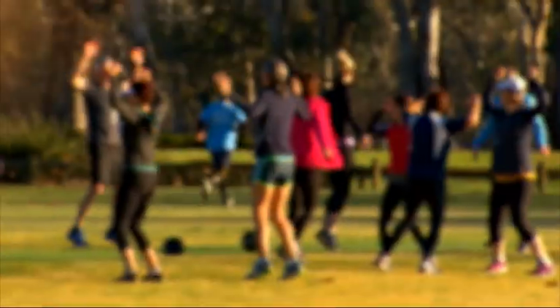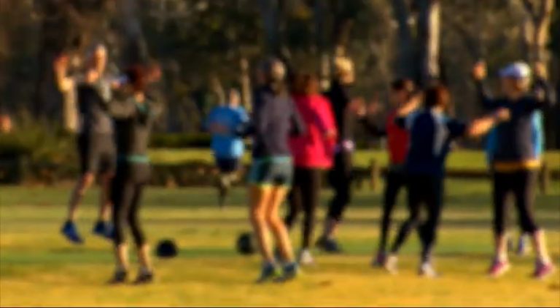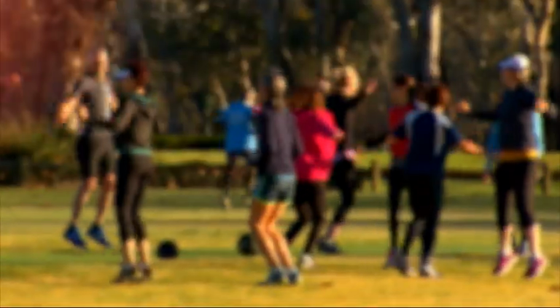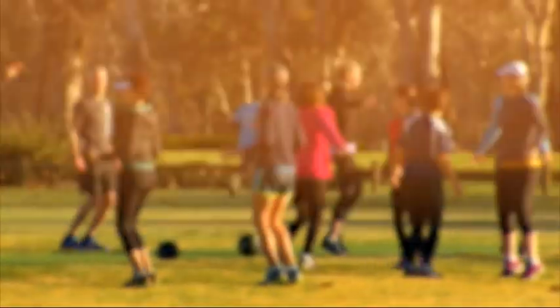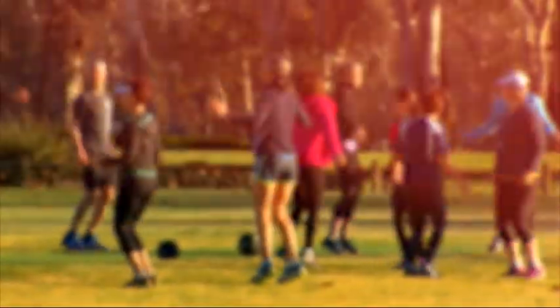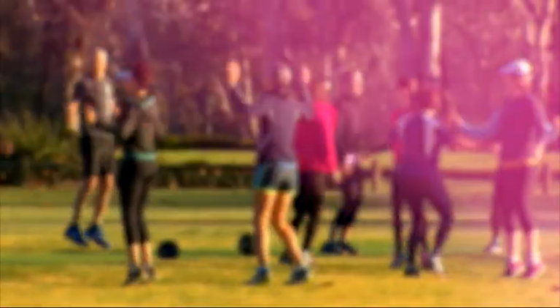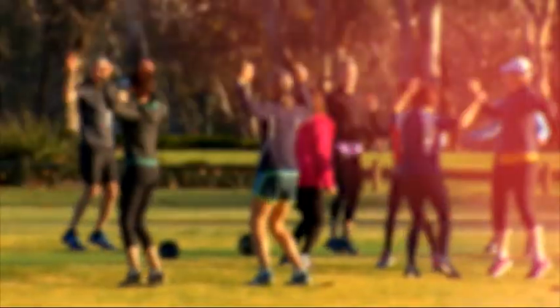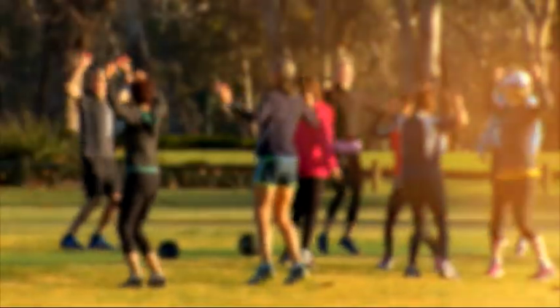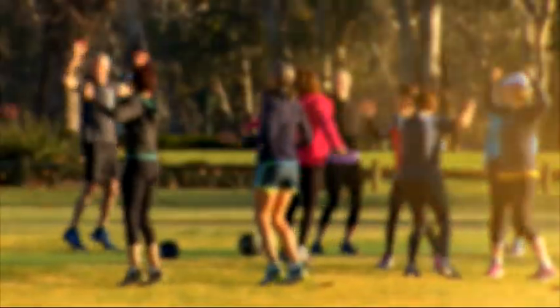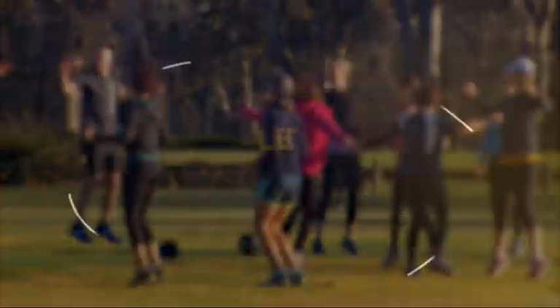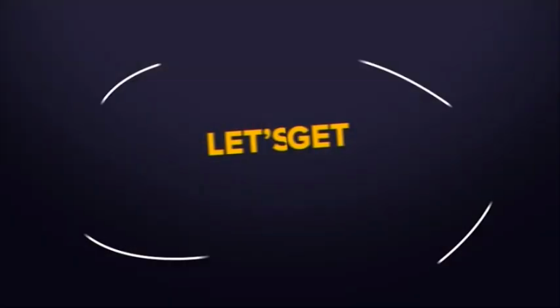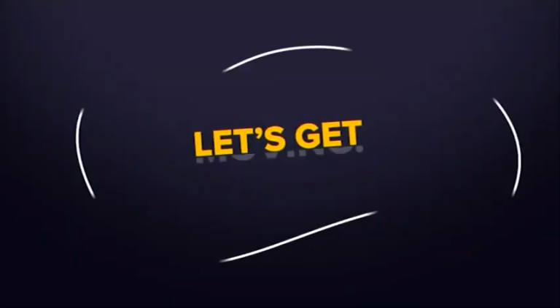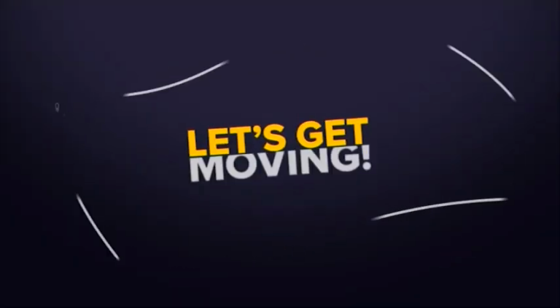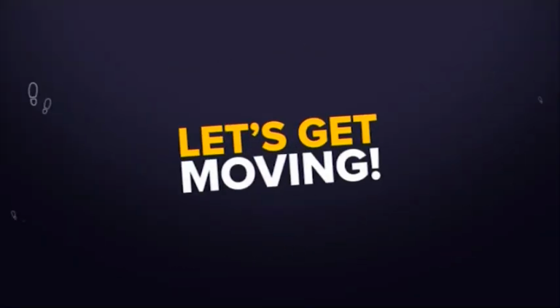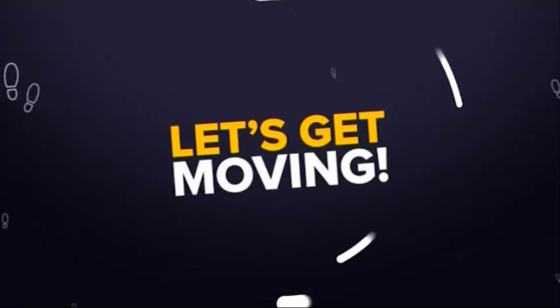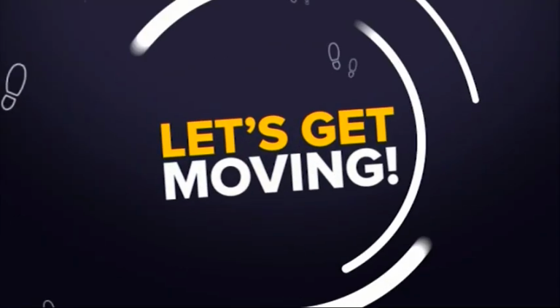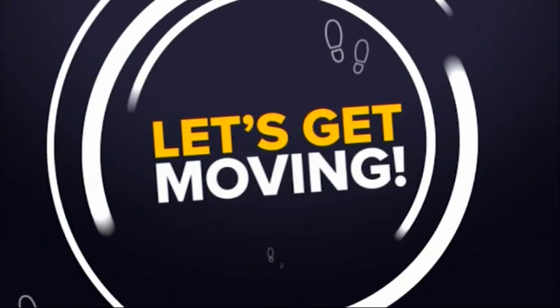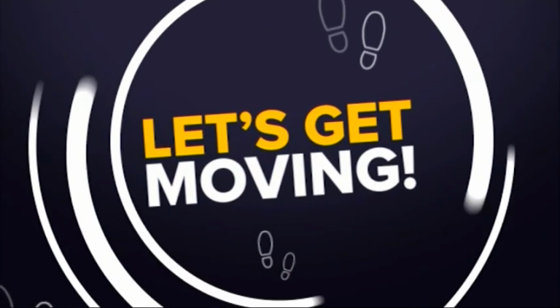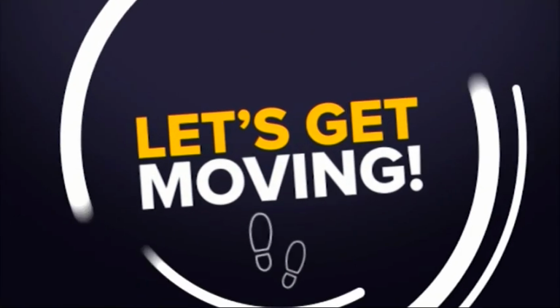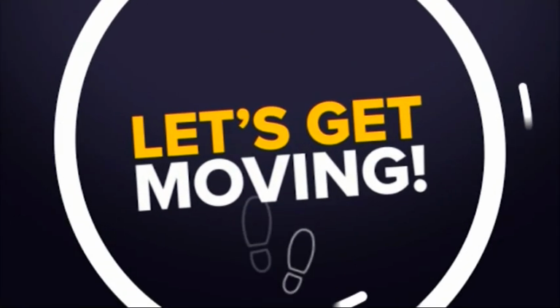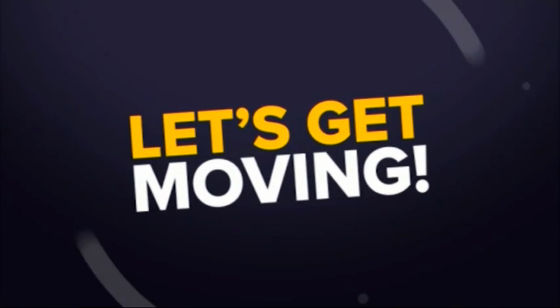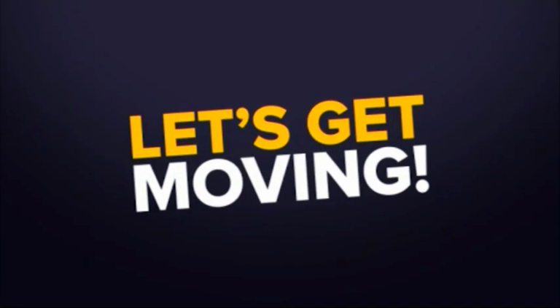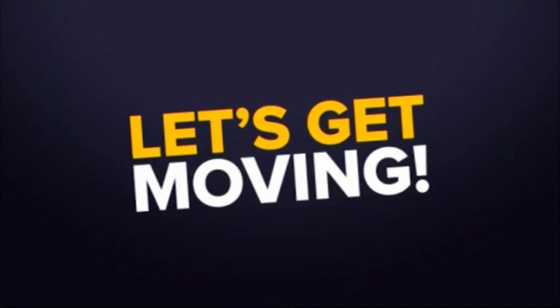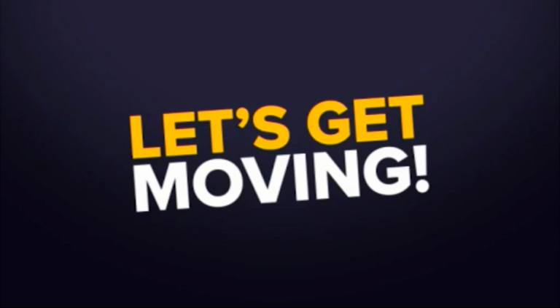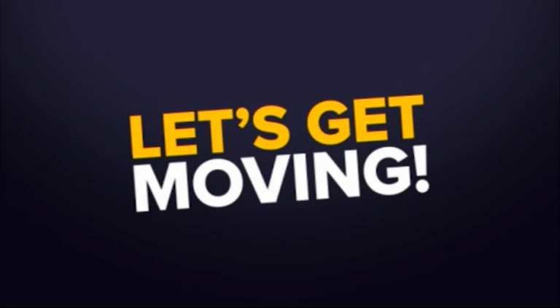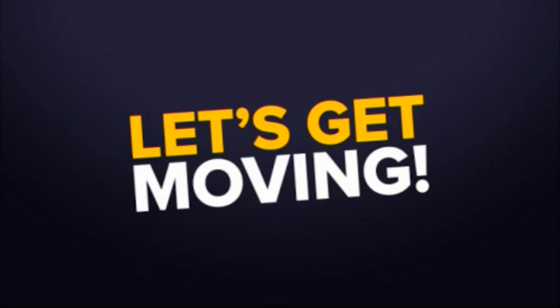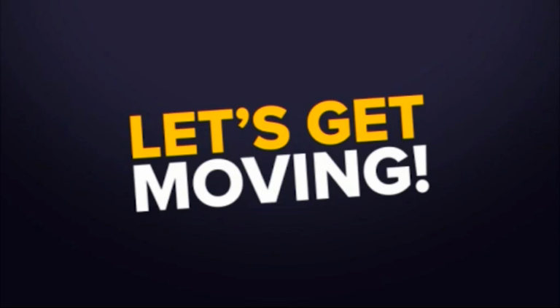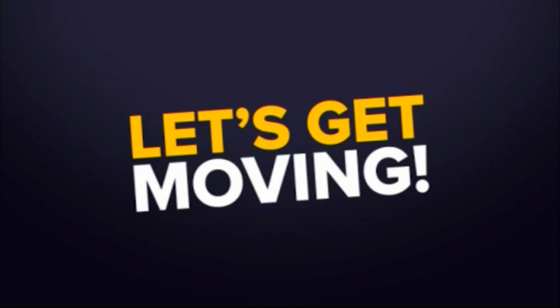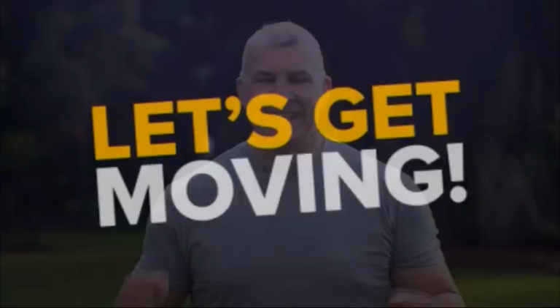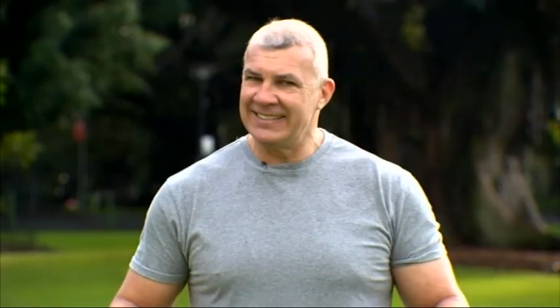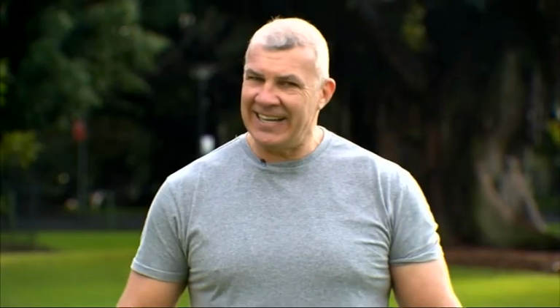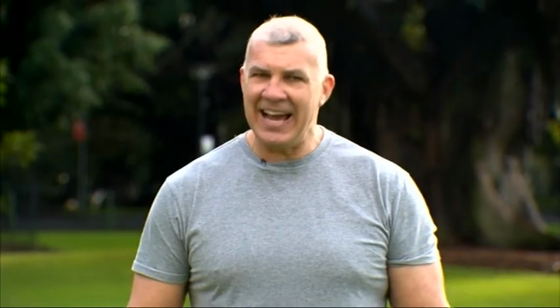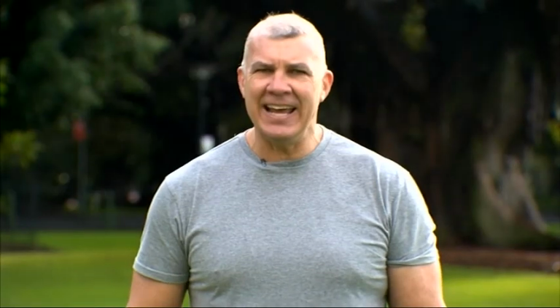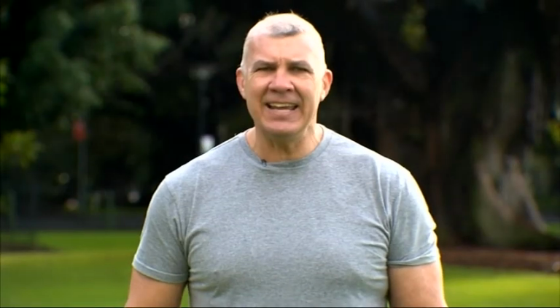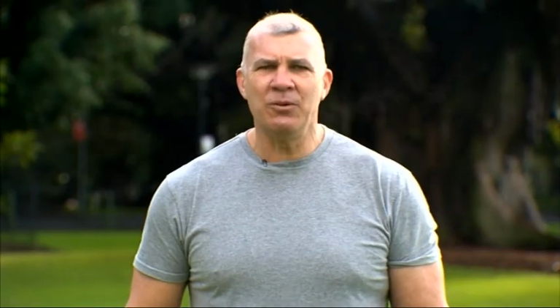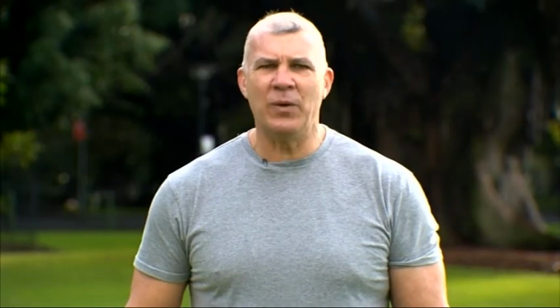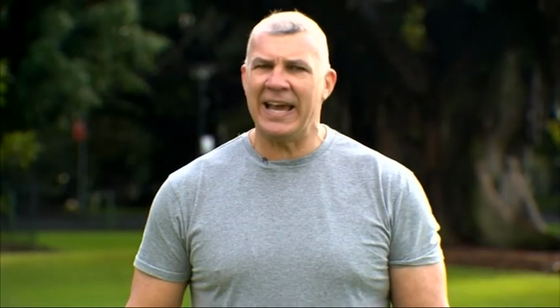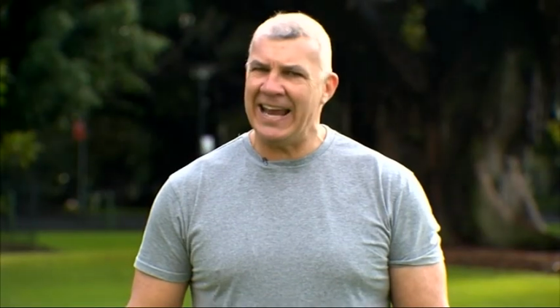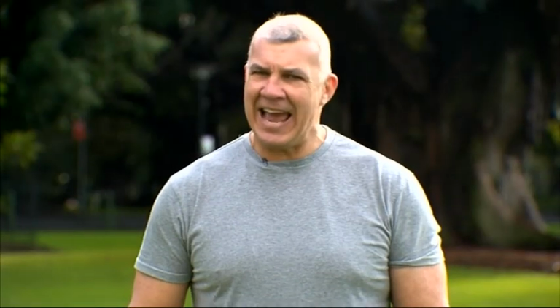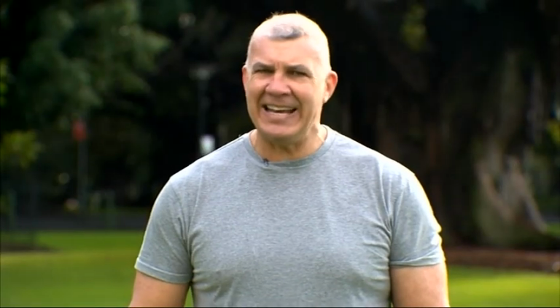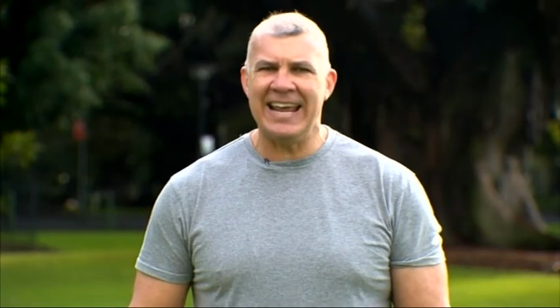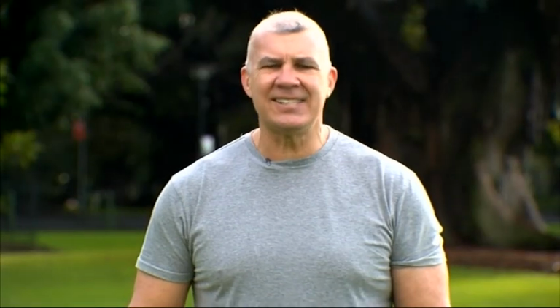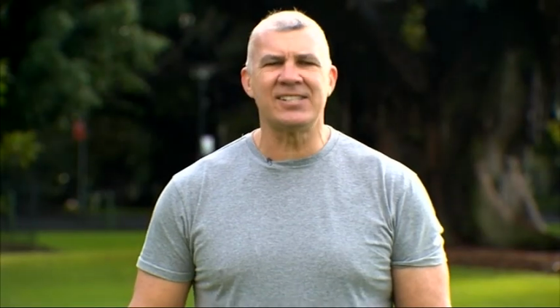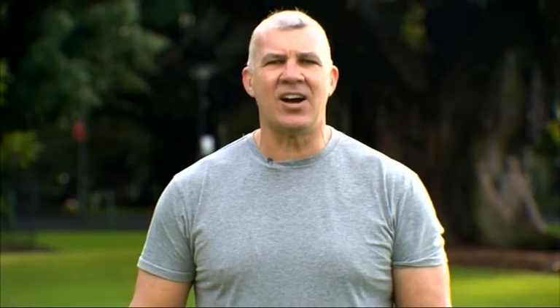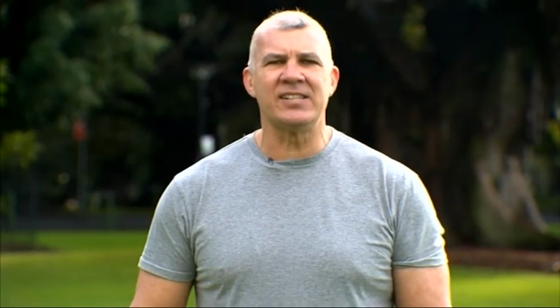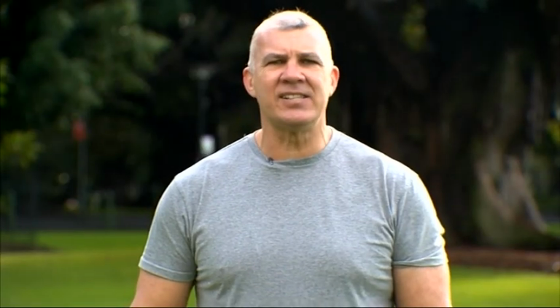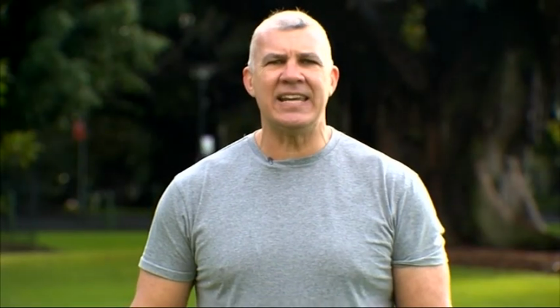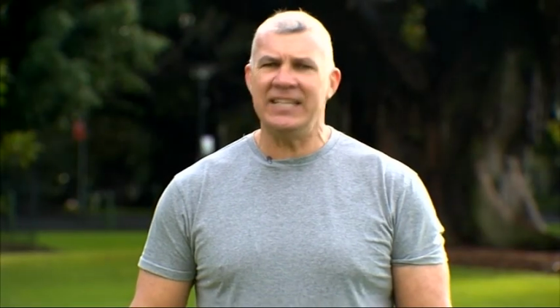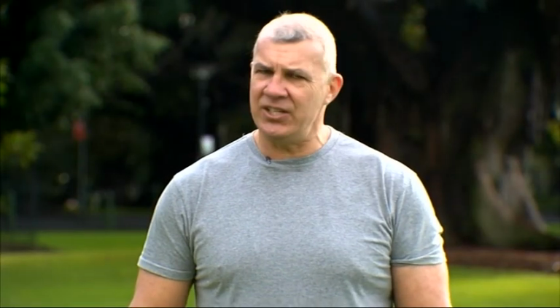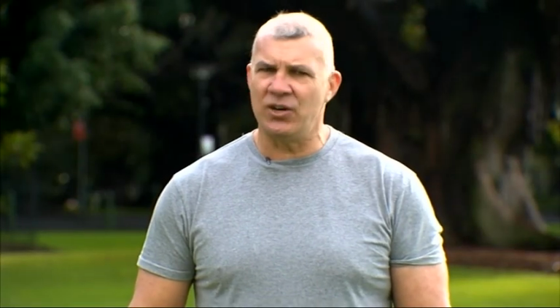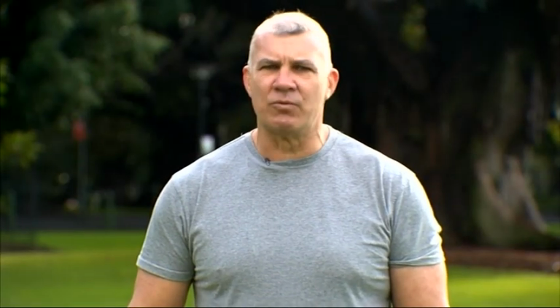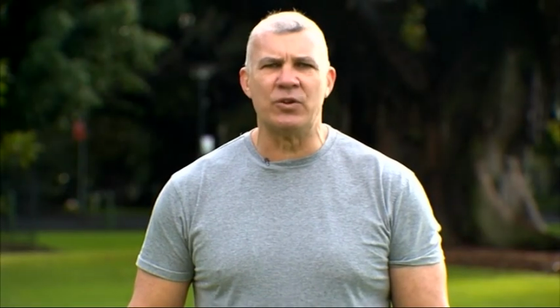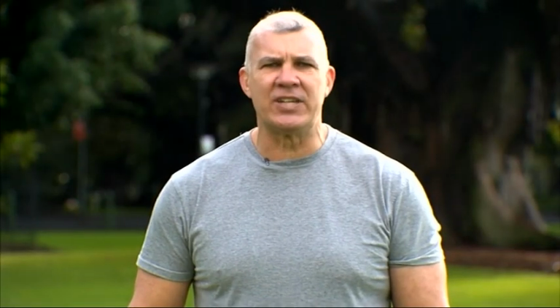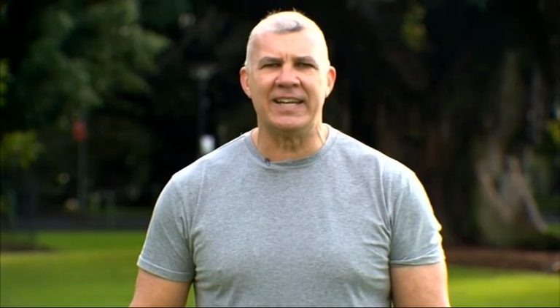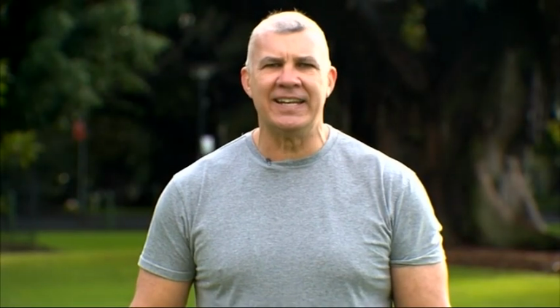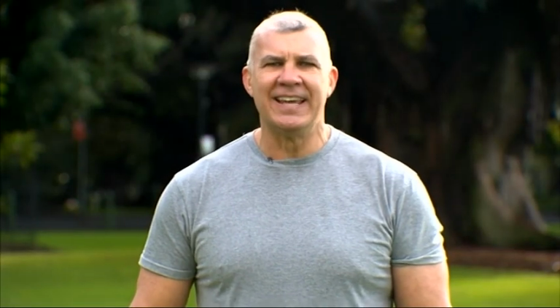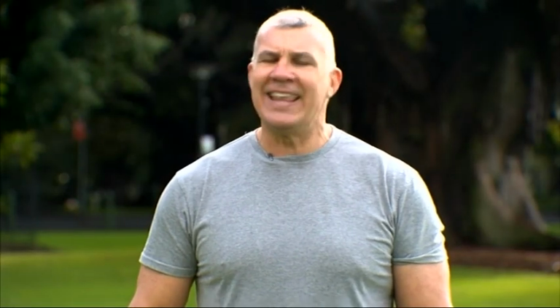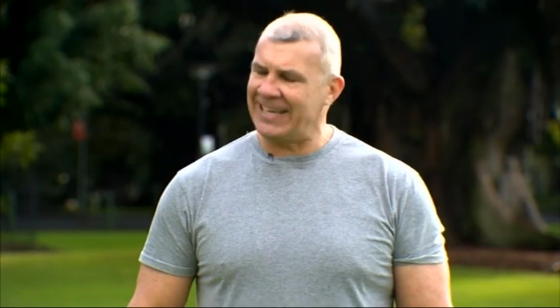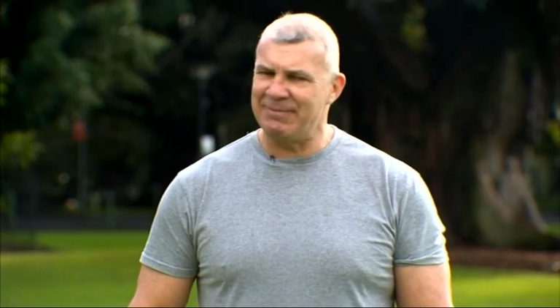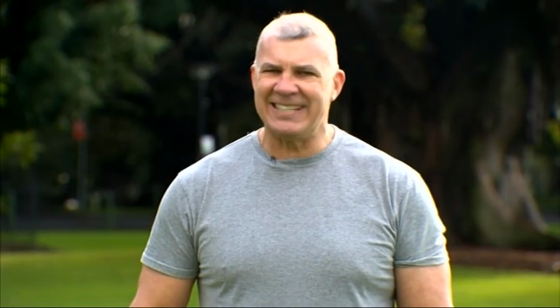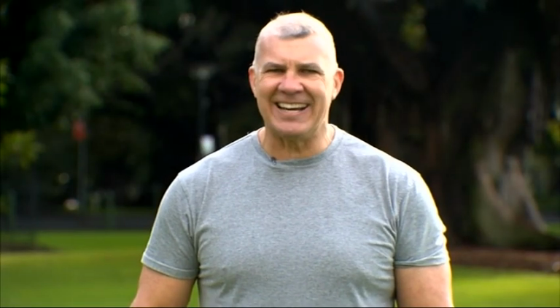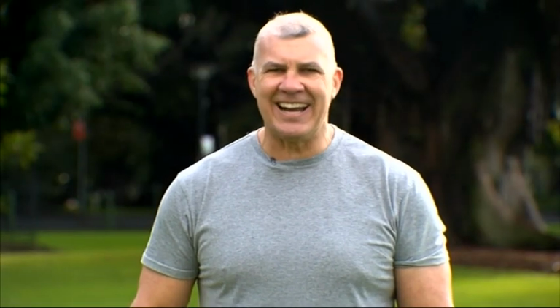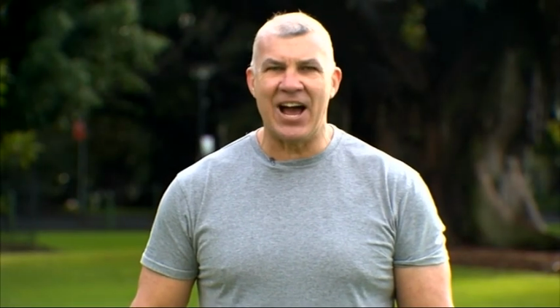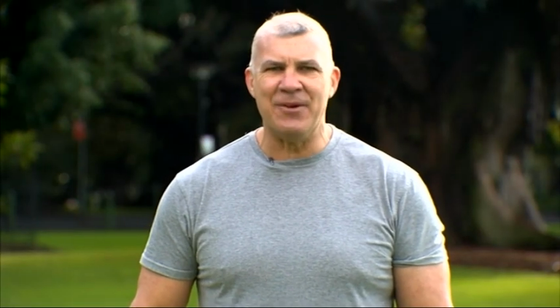Hi, I'm Mark McGaugh and welcome to Let's Get Moving. Today we're going to add in exercises into your routine that can be done at home.